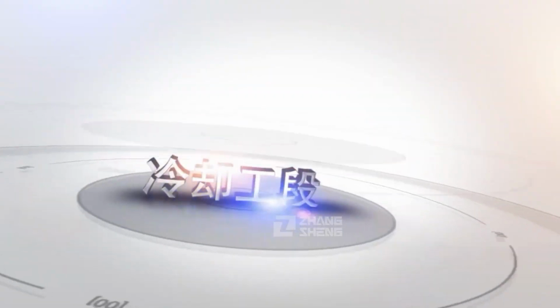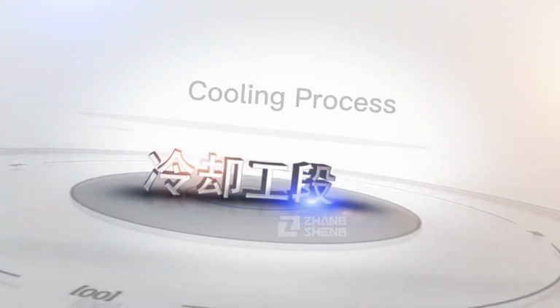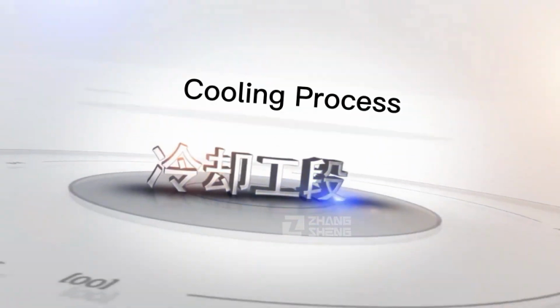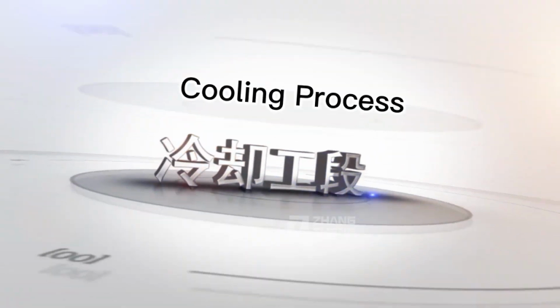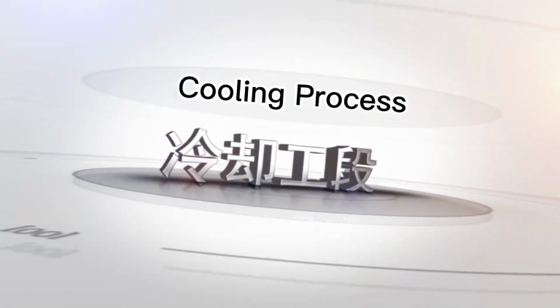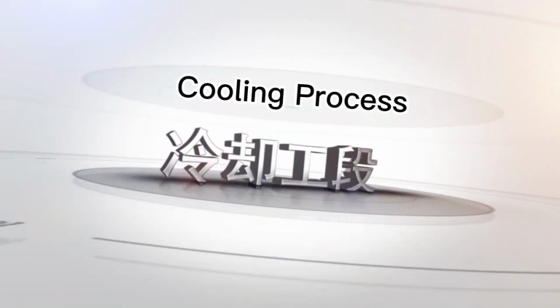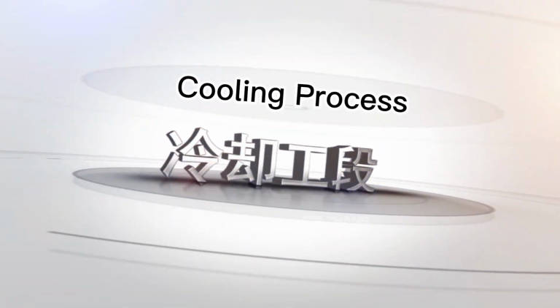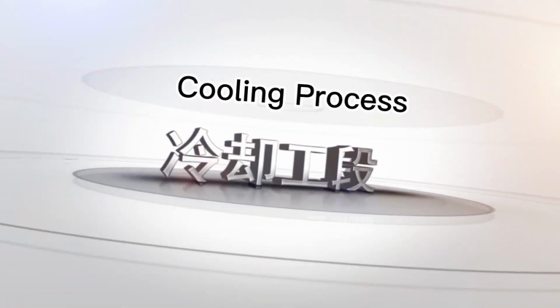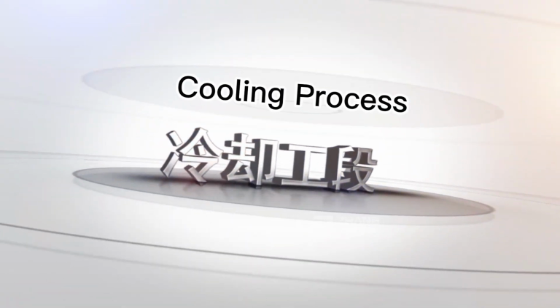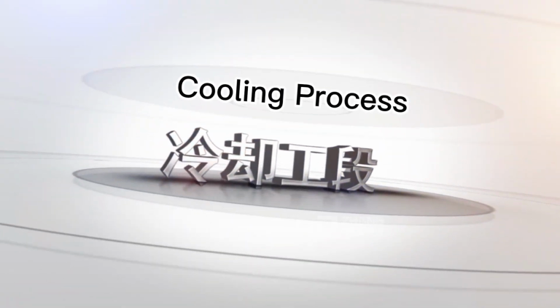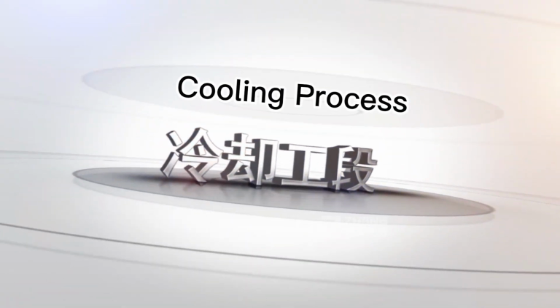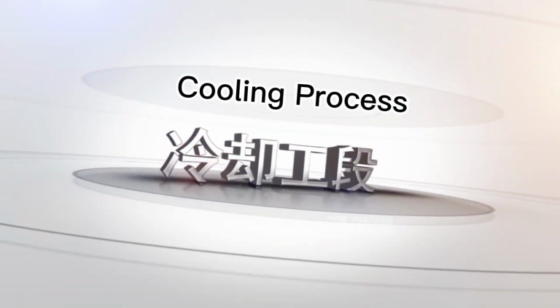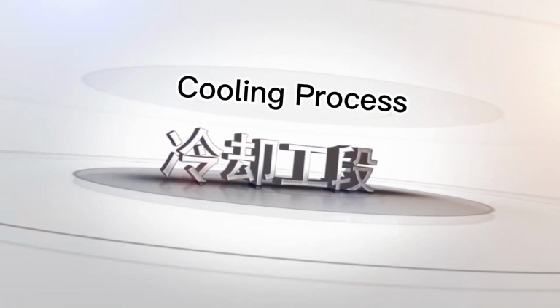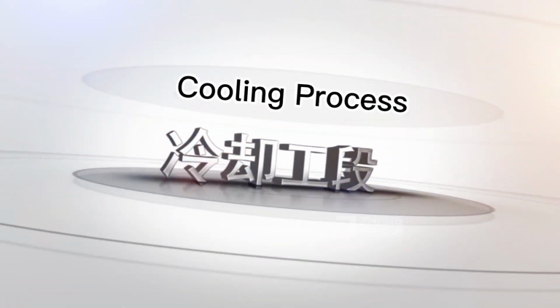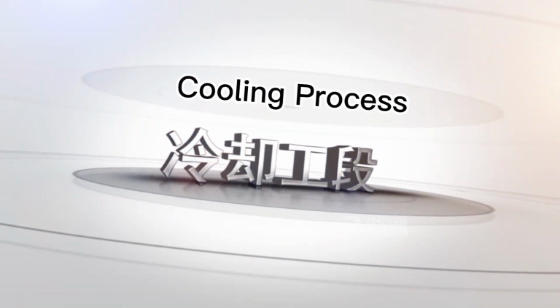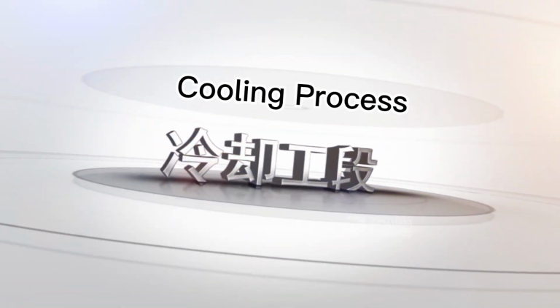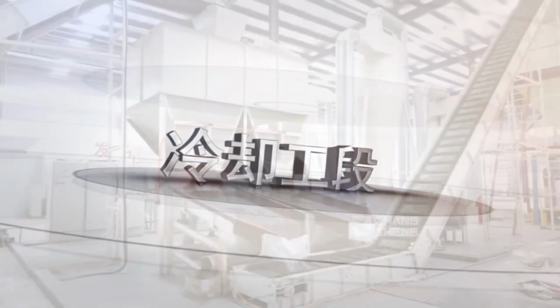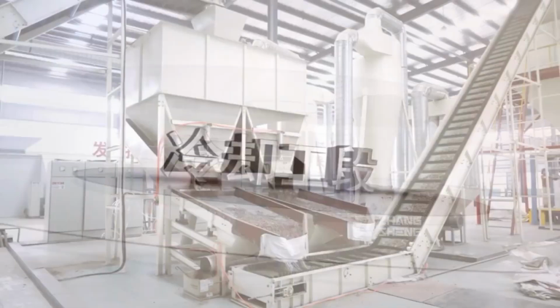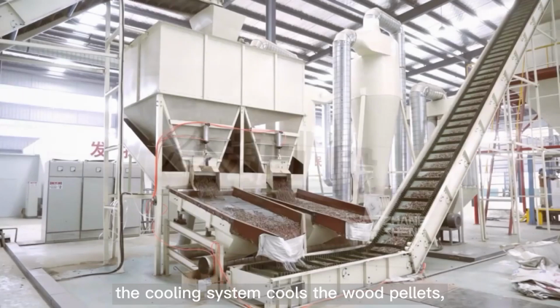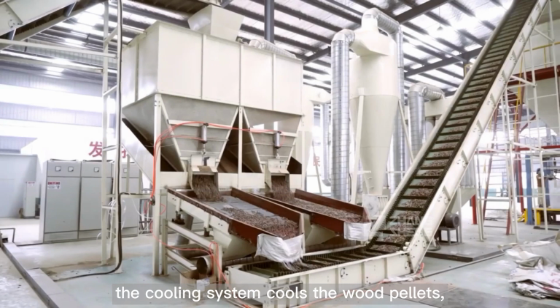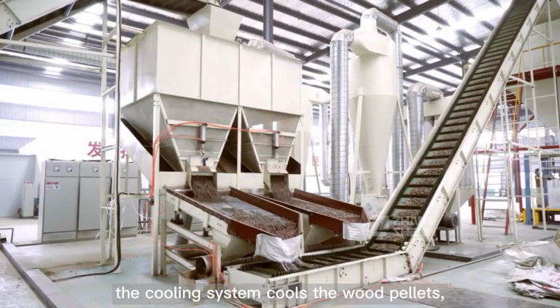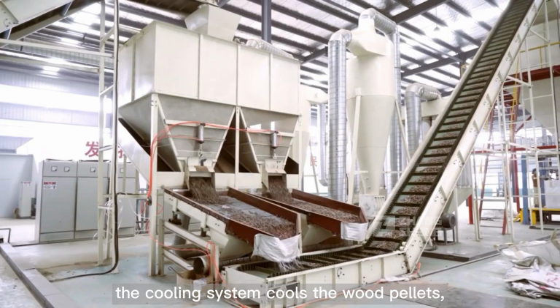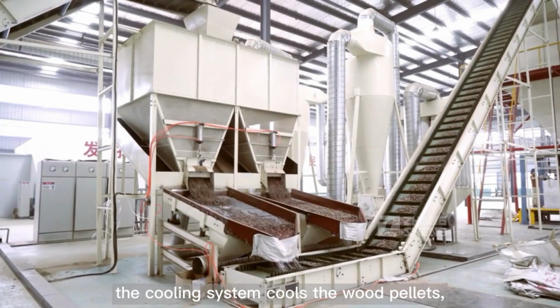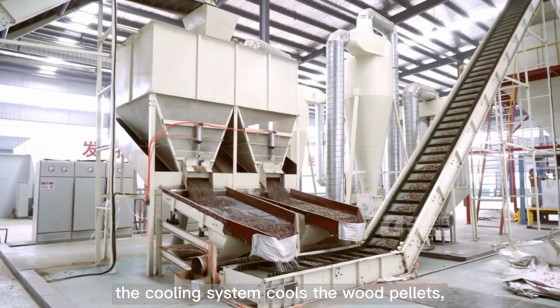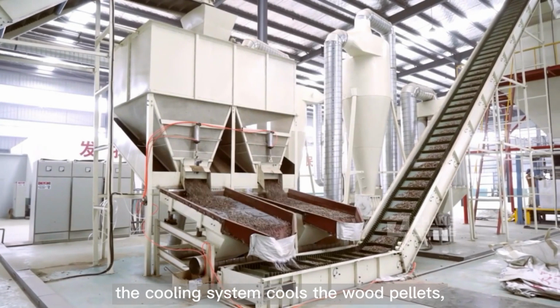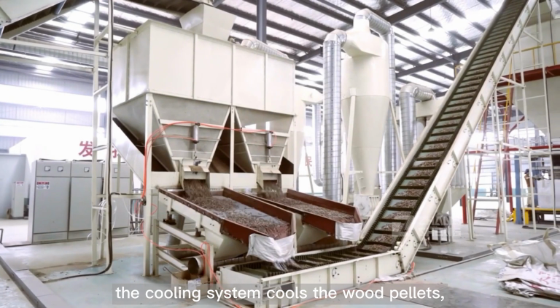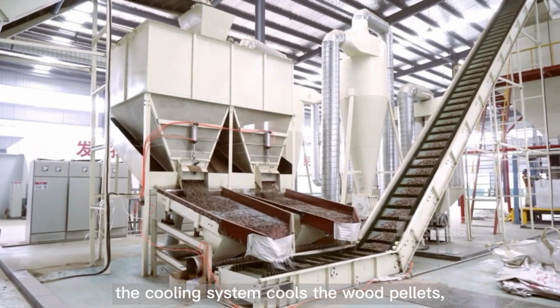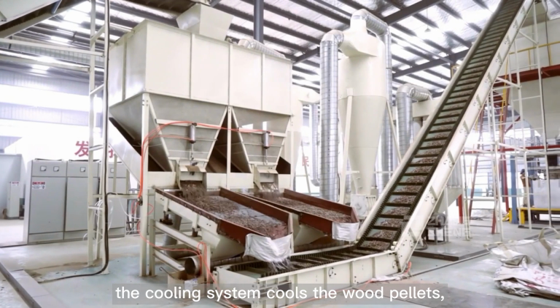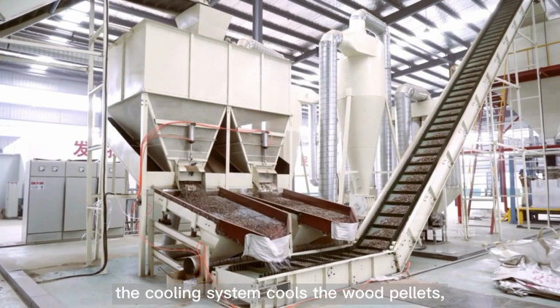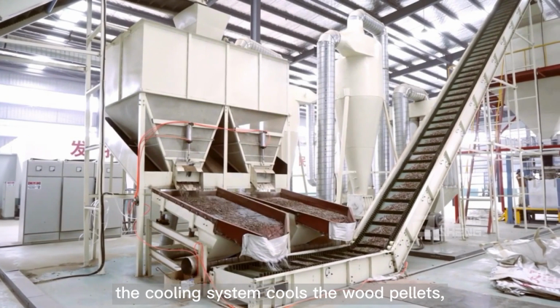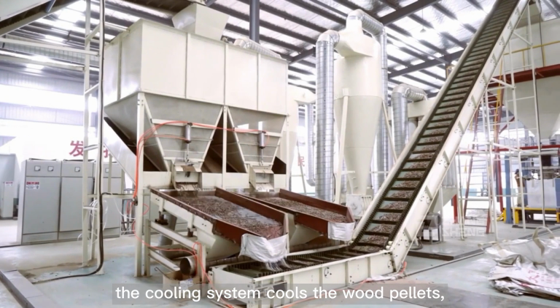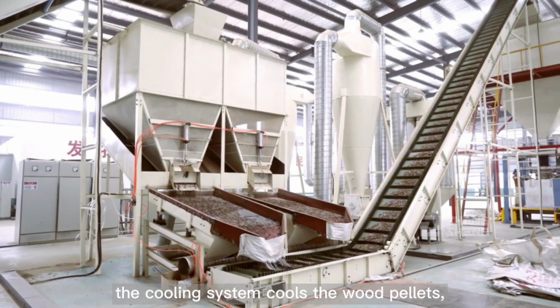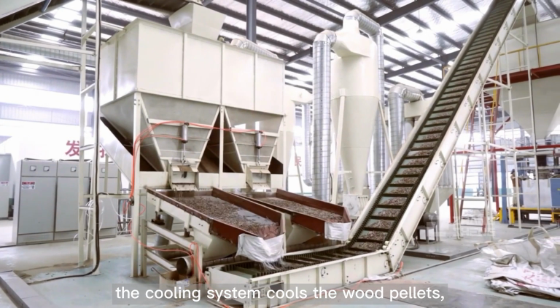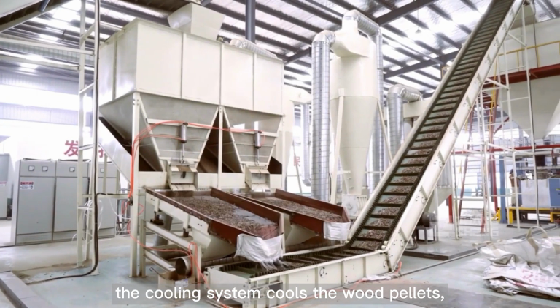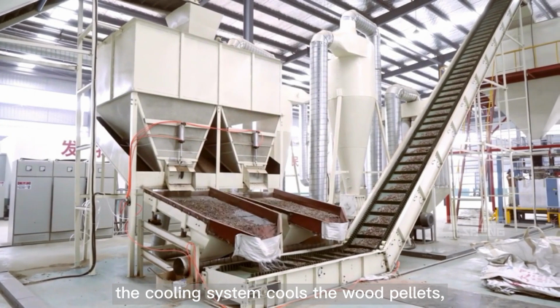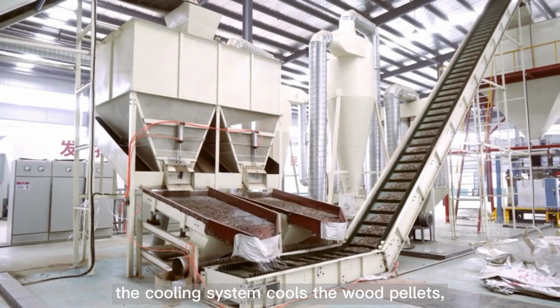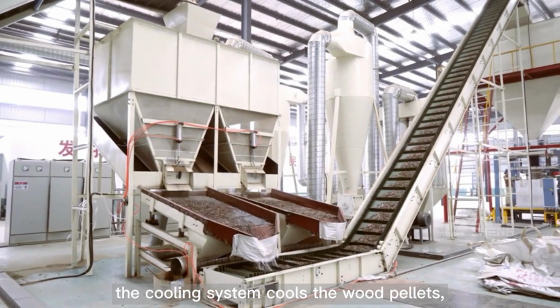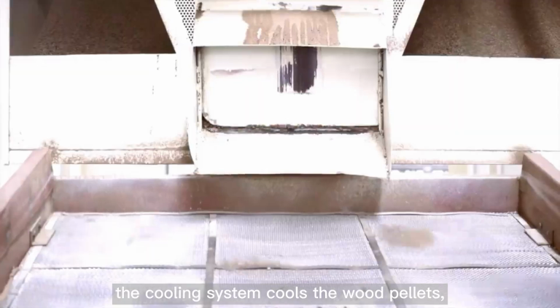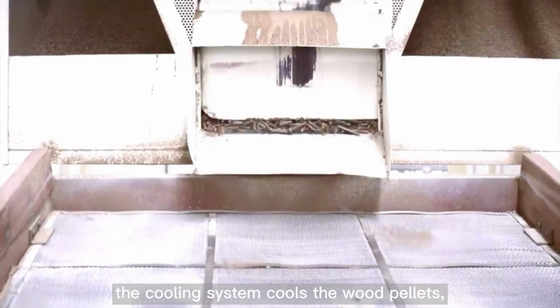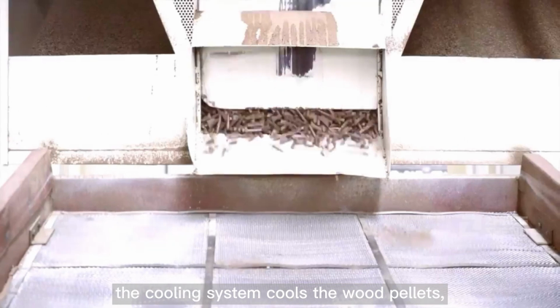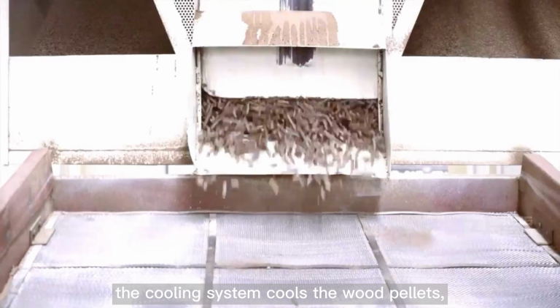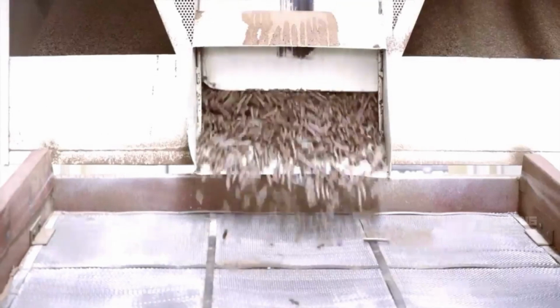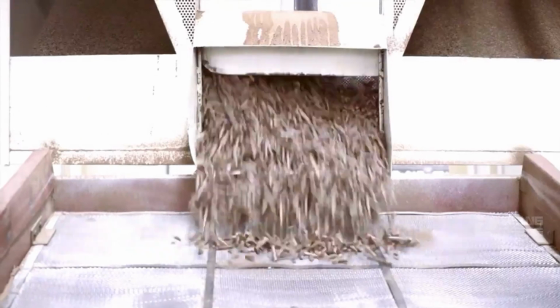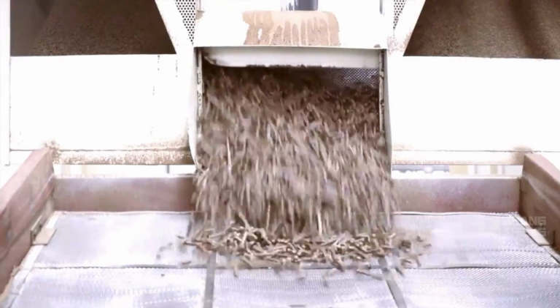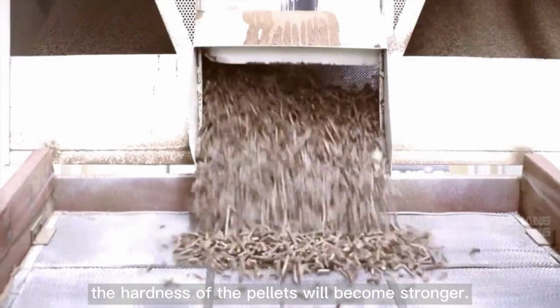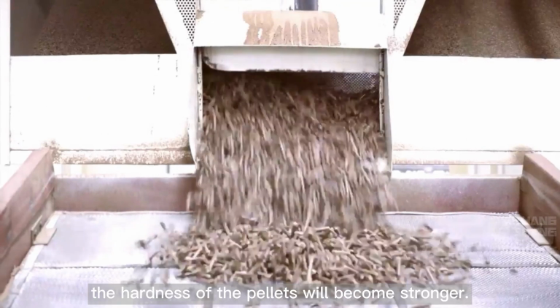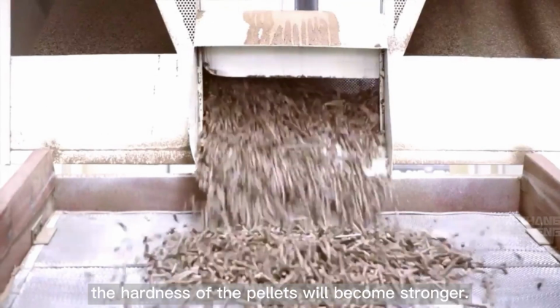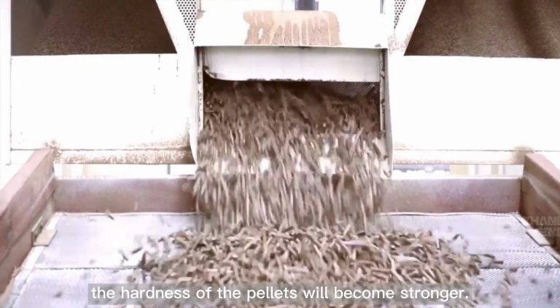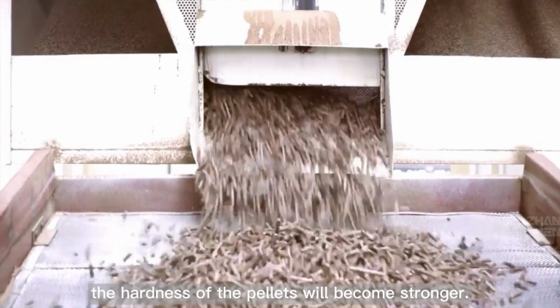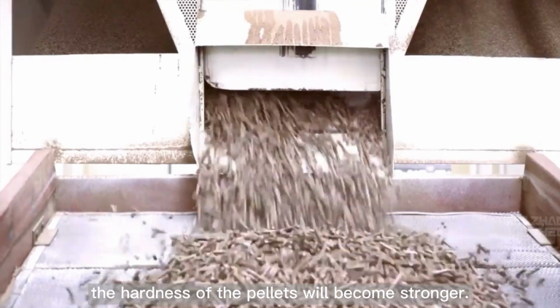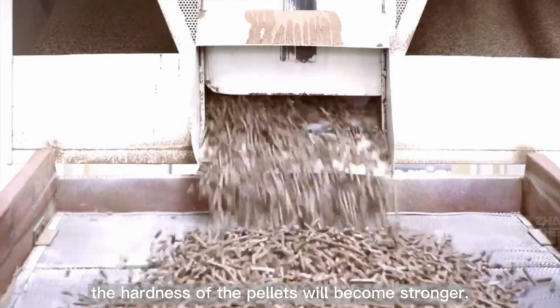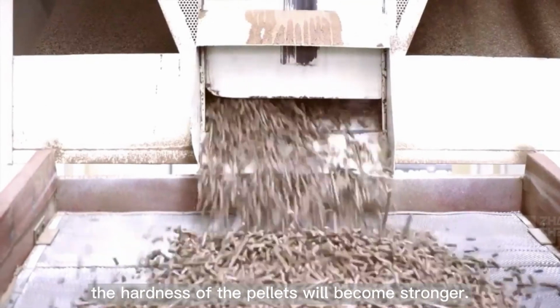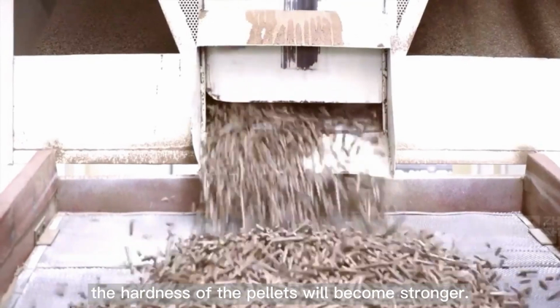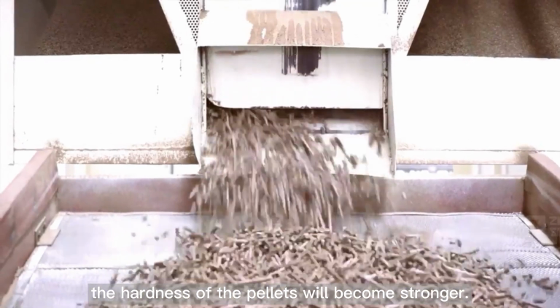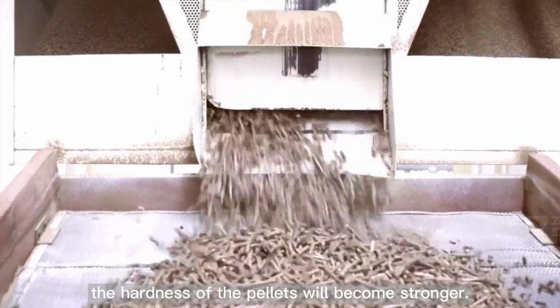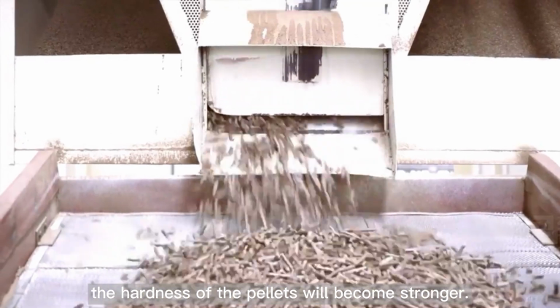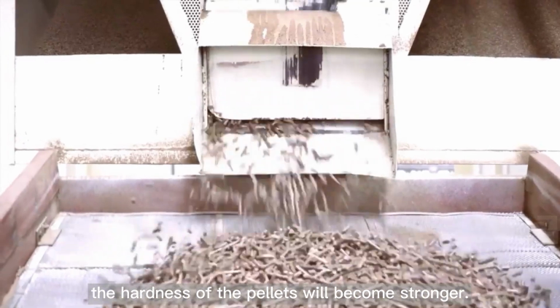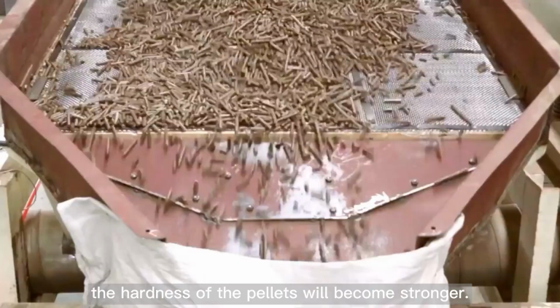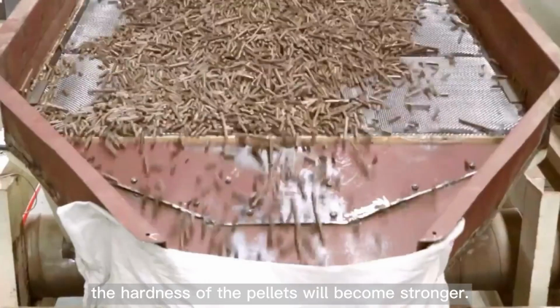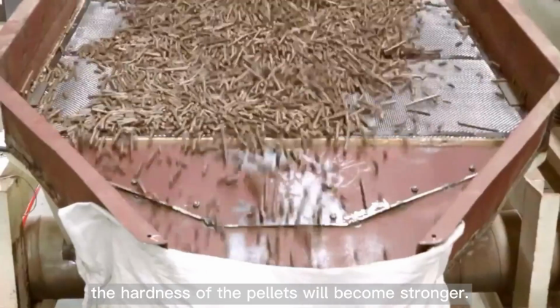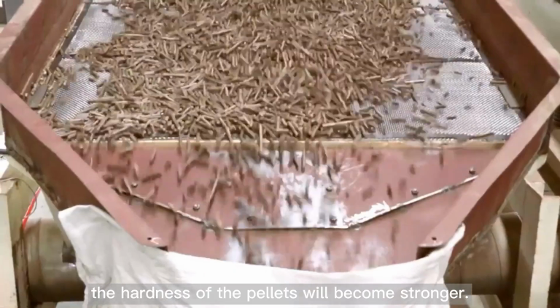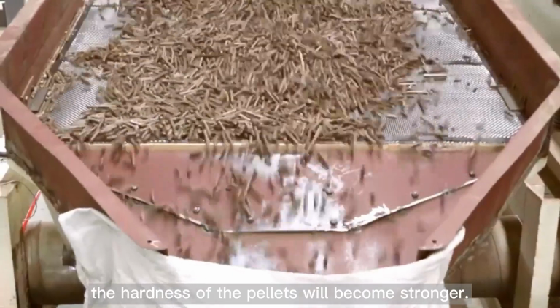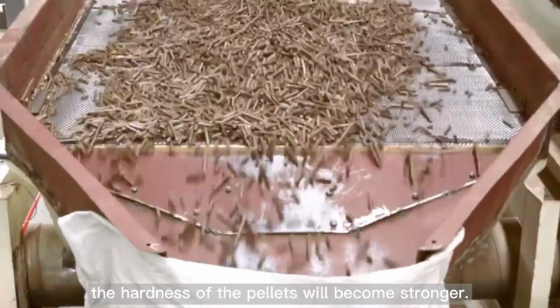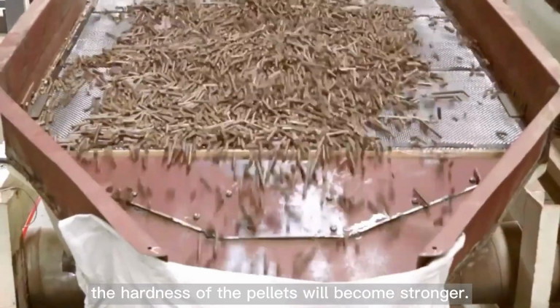Cooling Process: The cooling system cools the wood pellets. After cooling, the hardness of the pellets will become stronger.